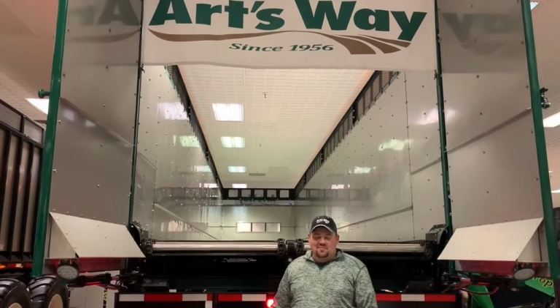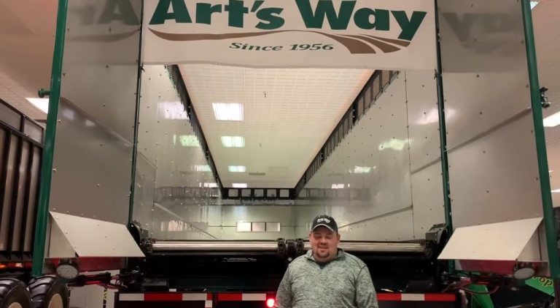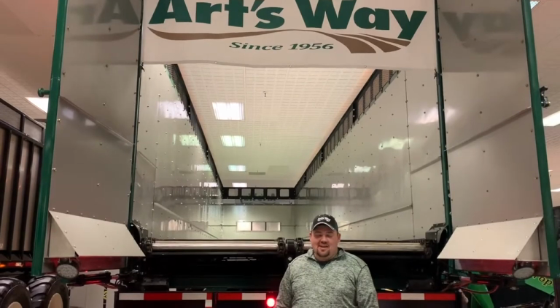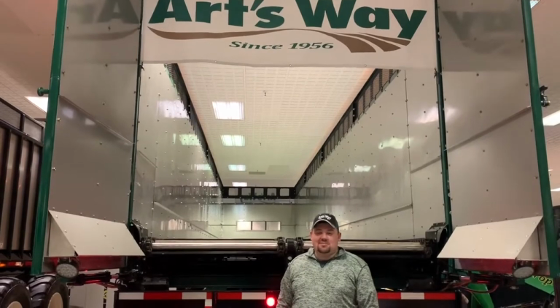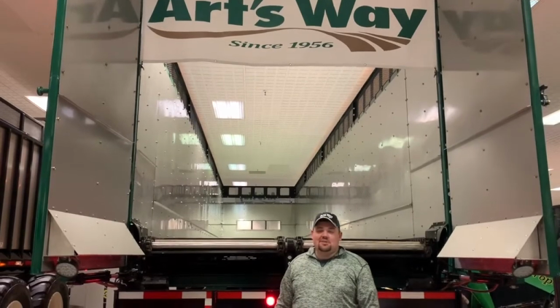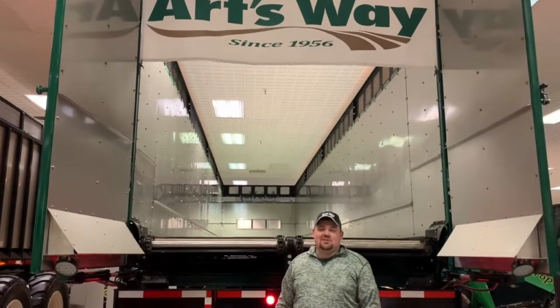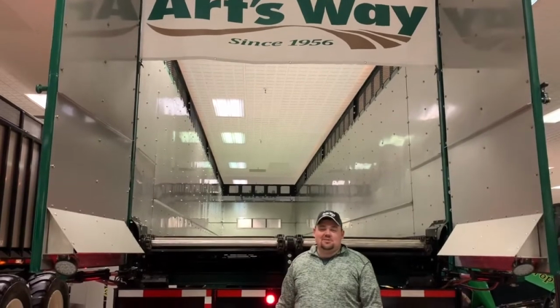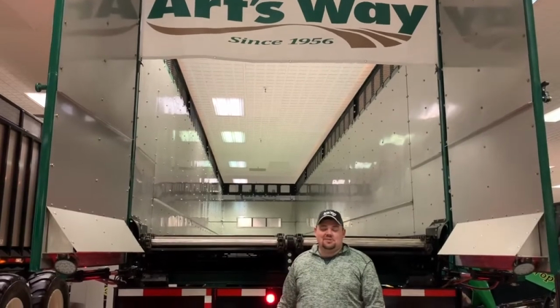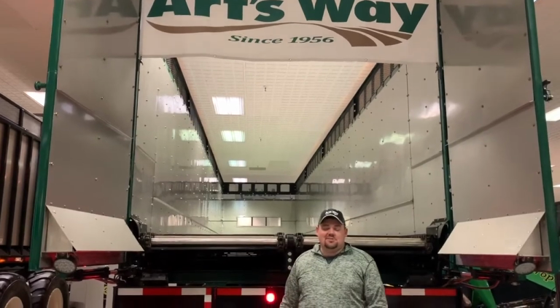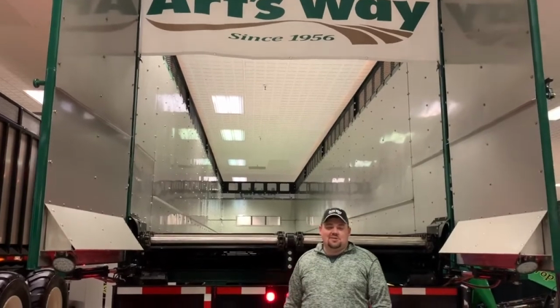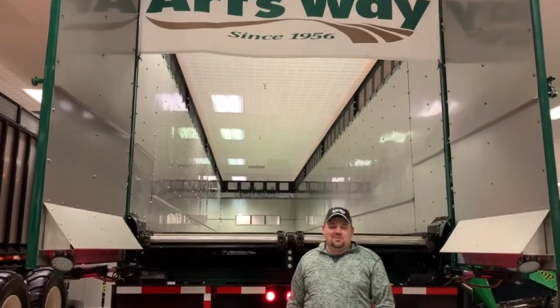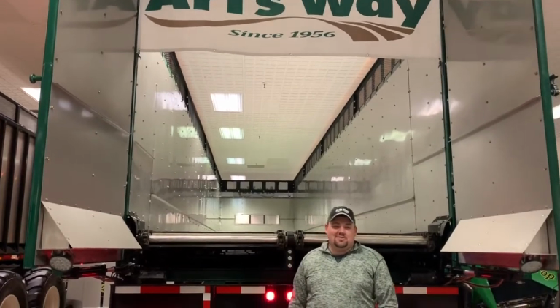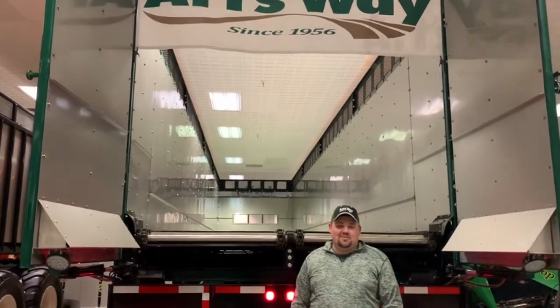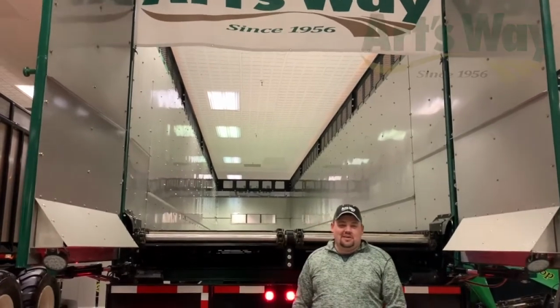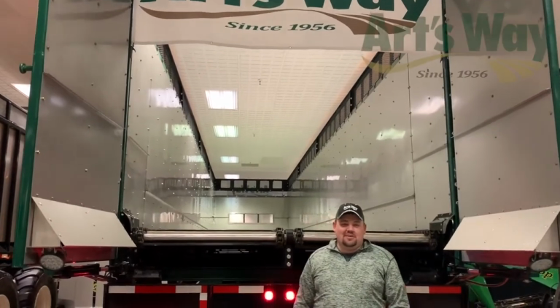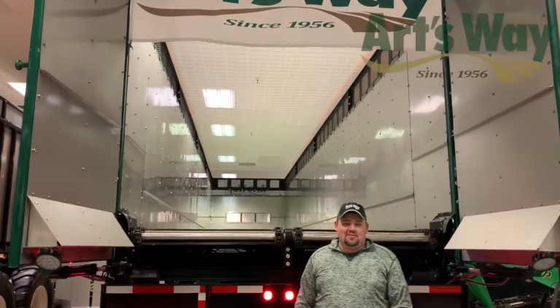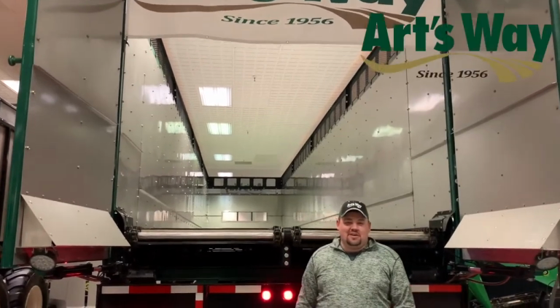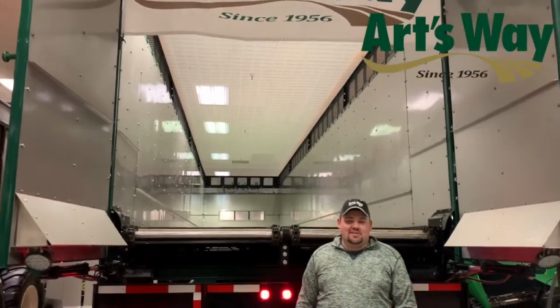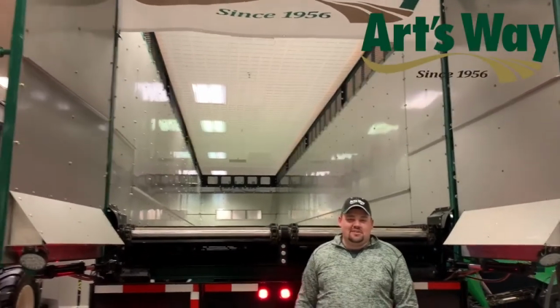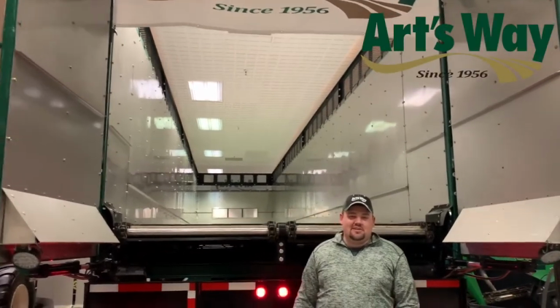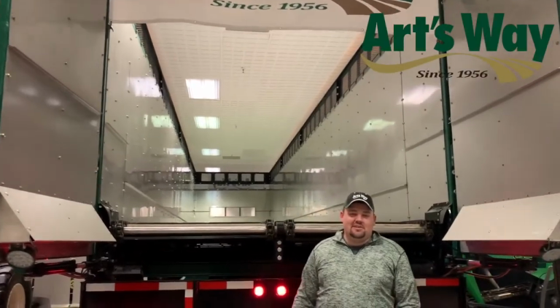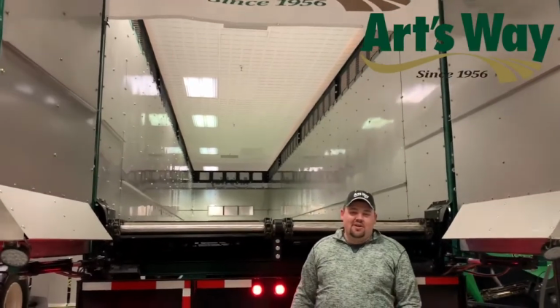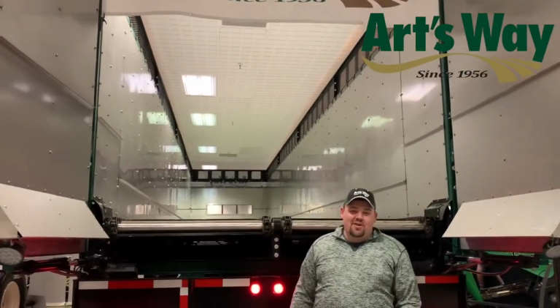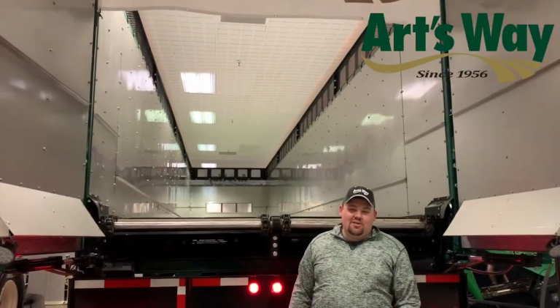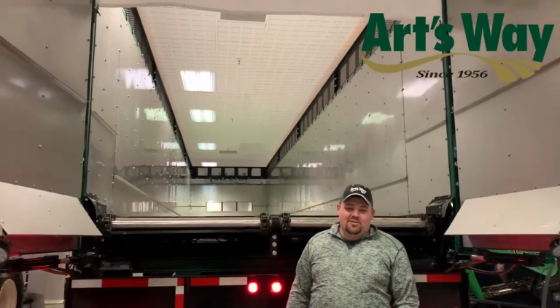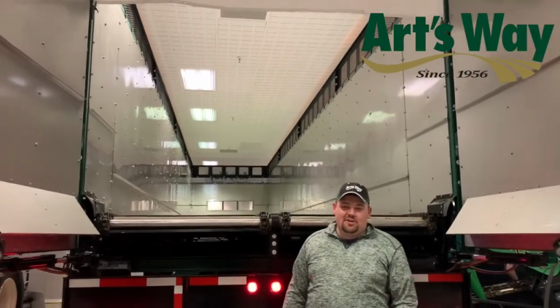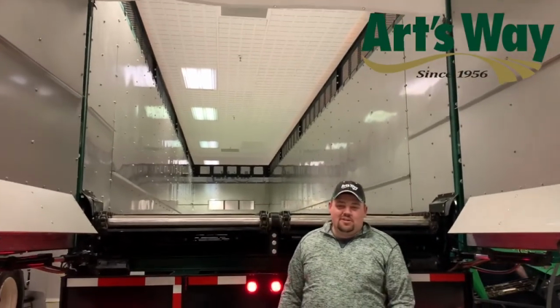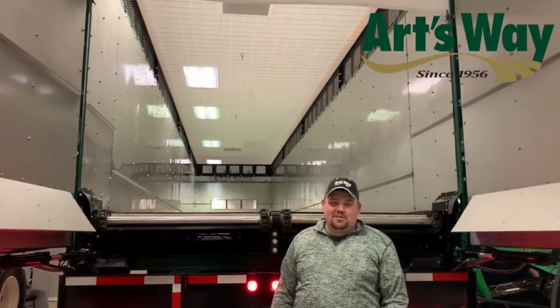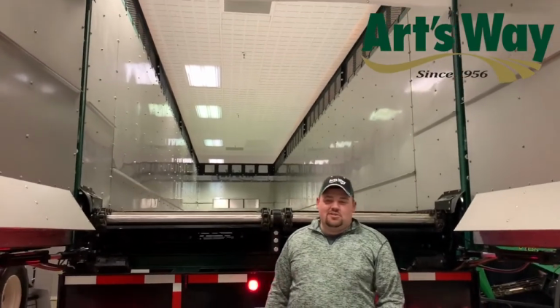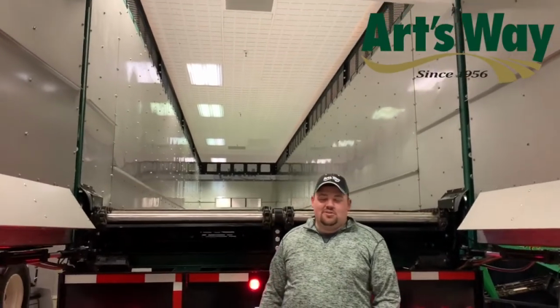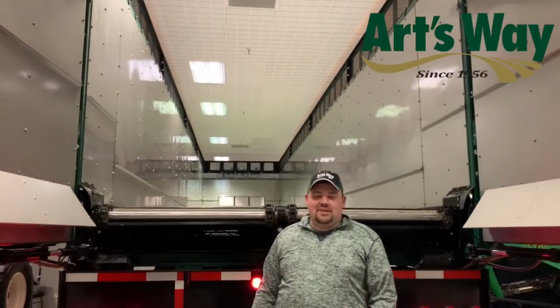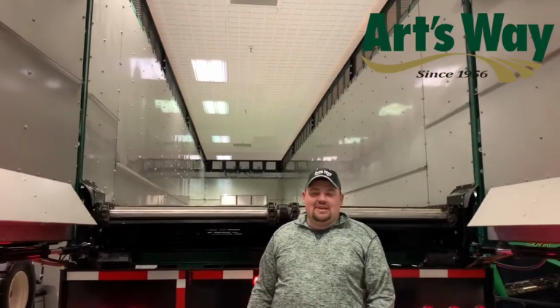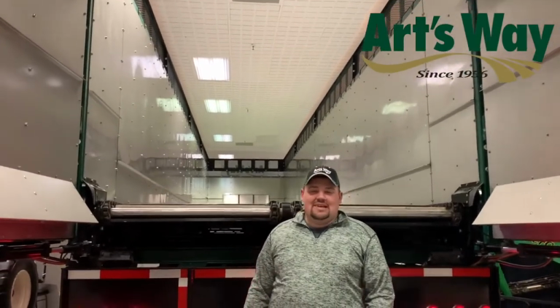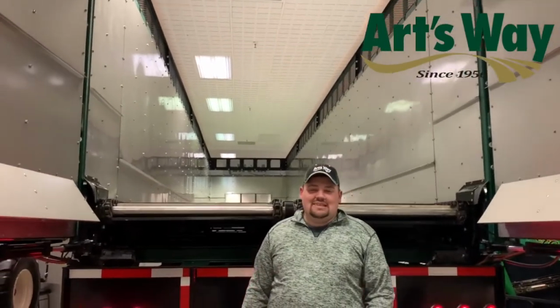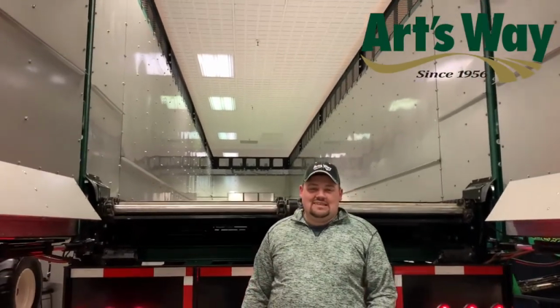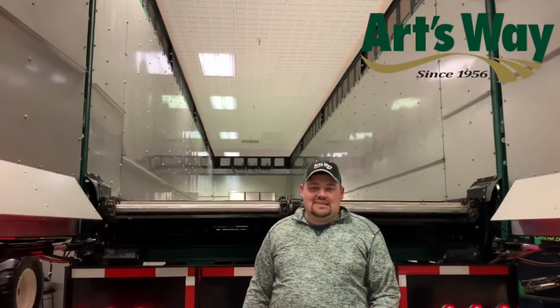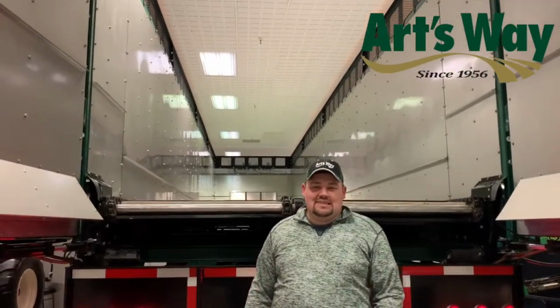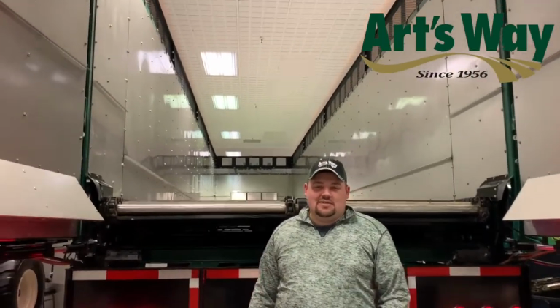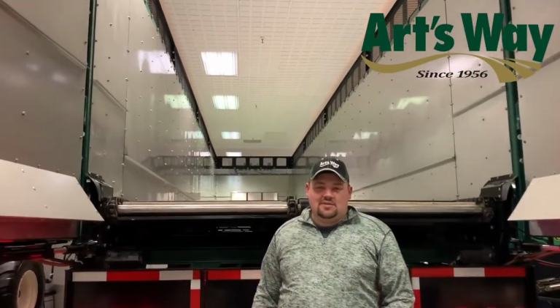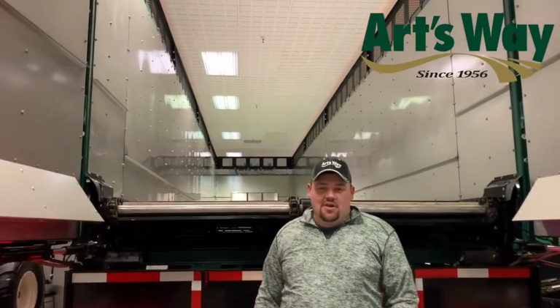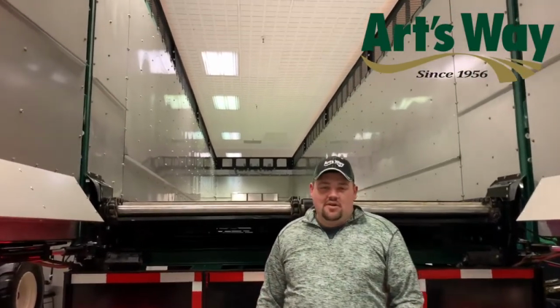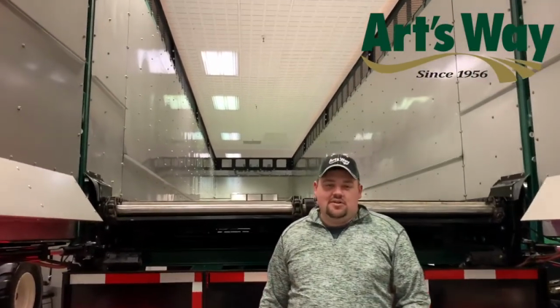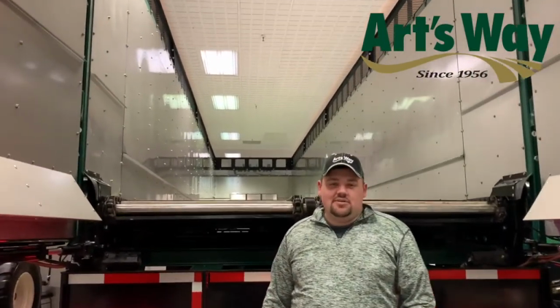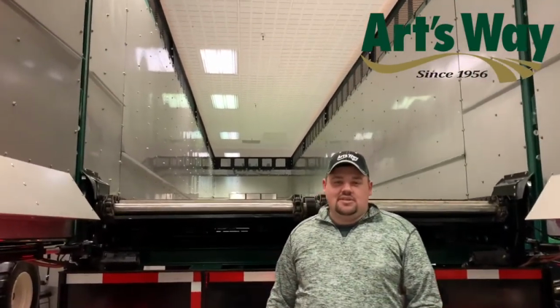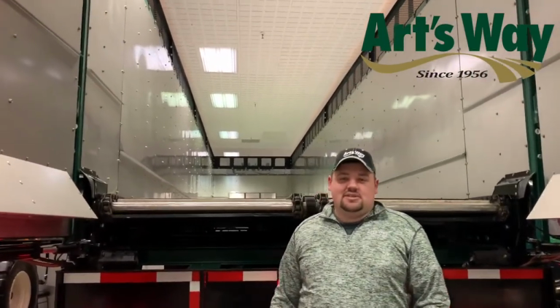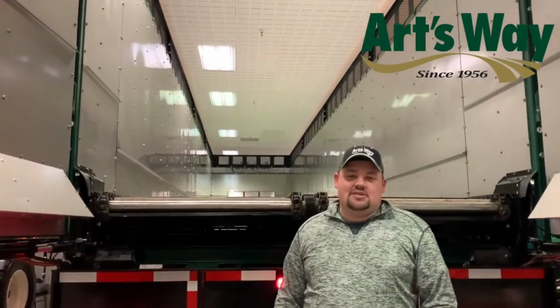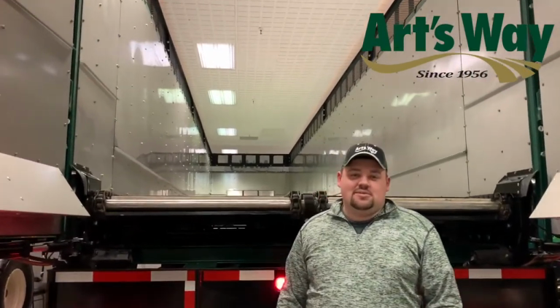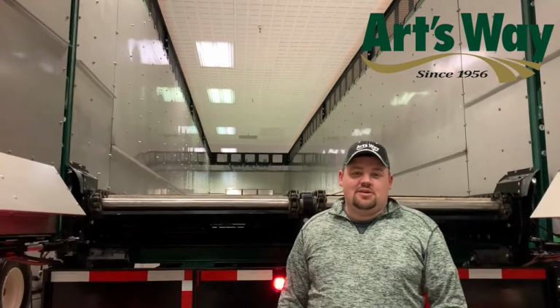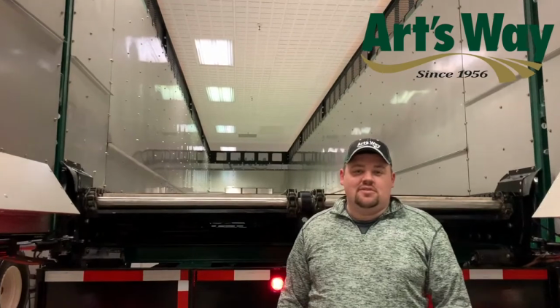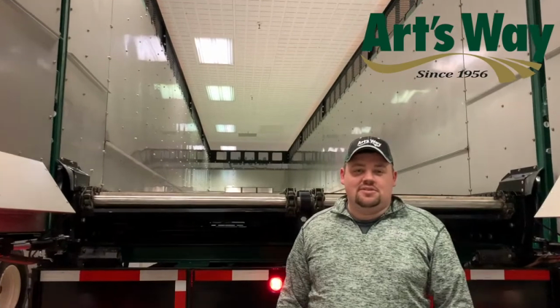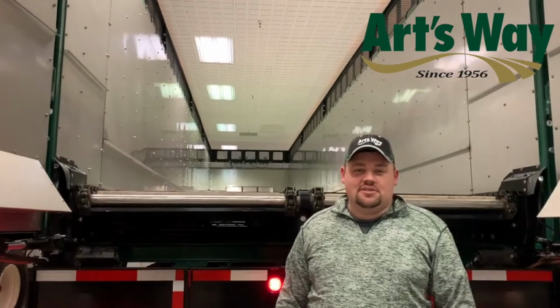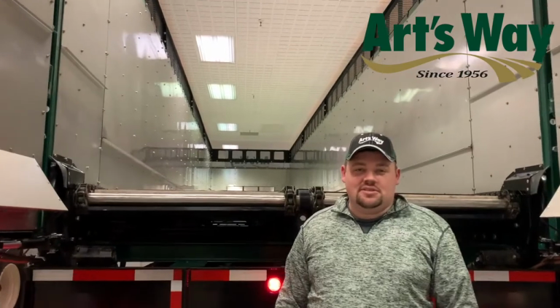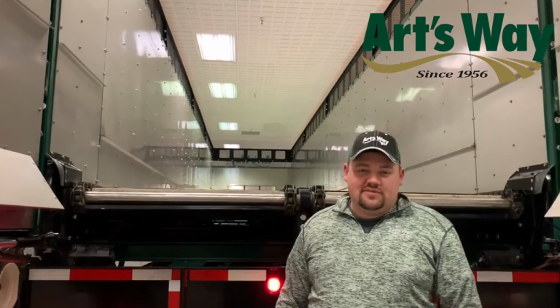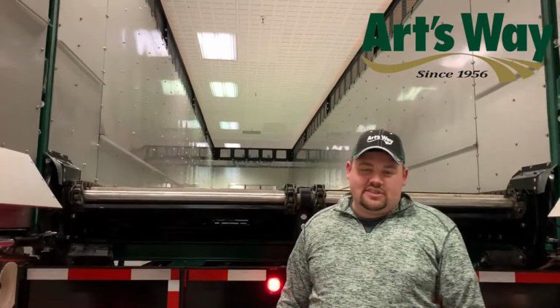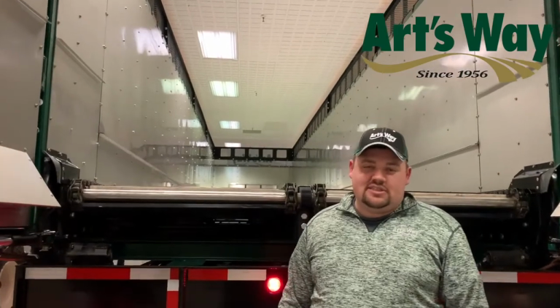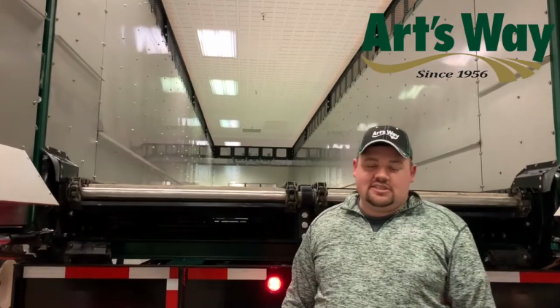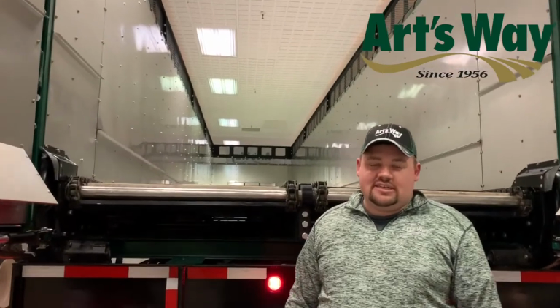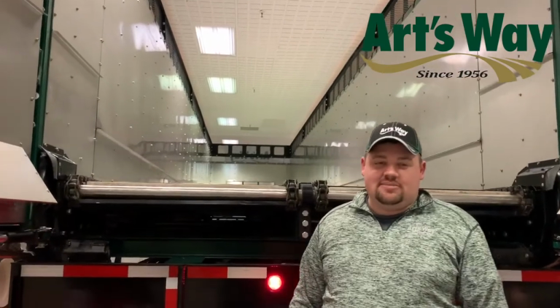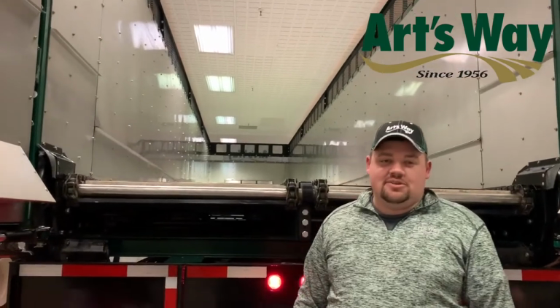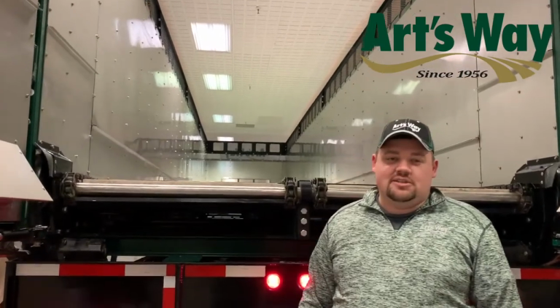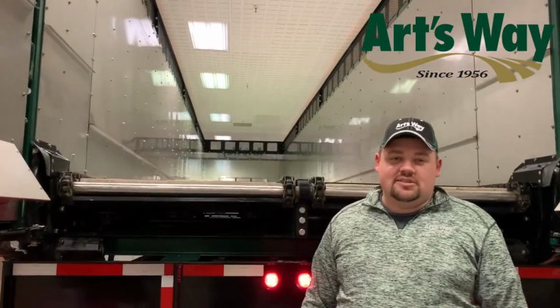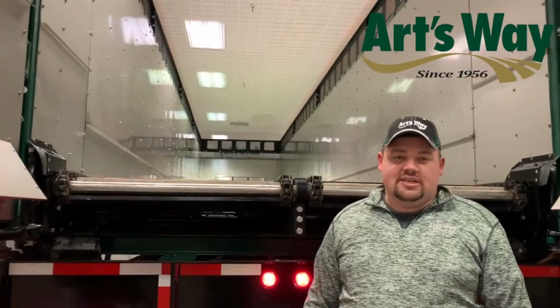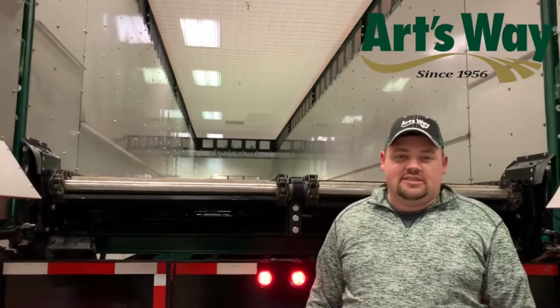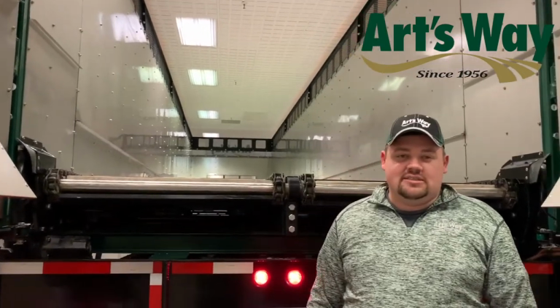I'm Blake Wilson with Archway Manufacturing. We're at the 2019 U.S. Custom Harvesters Convention in Amarillo, Texas.